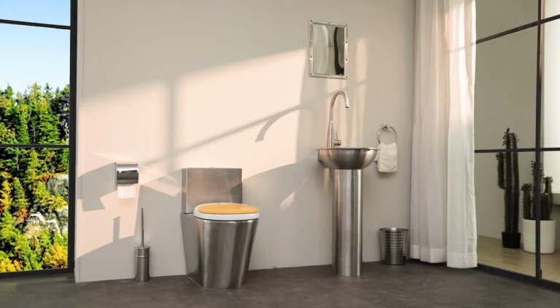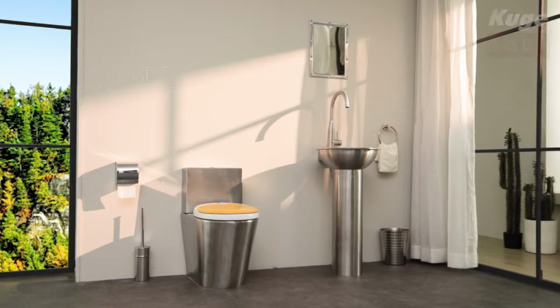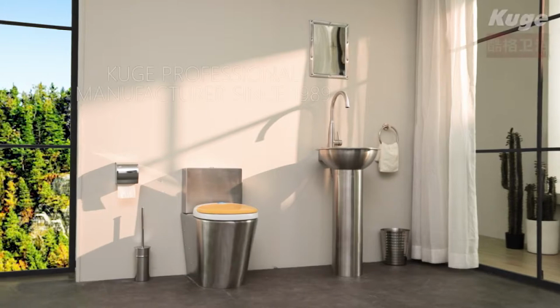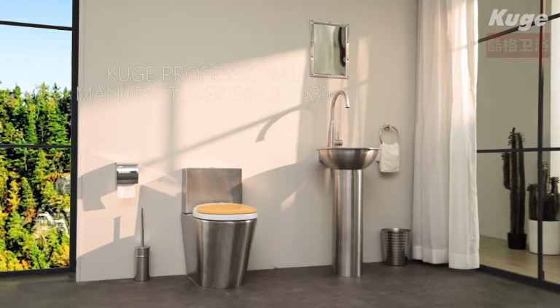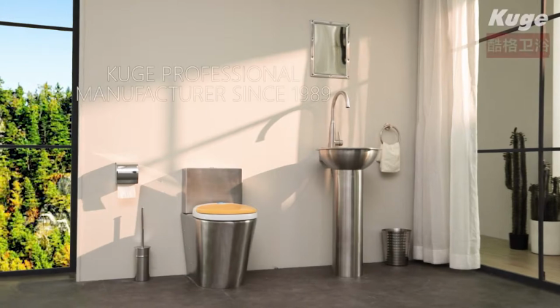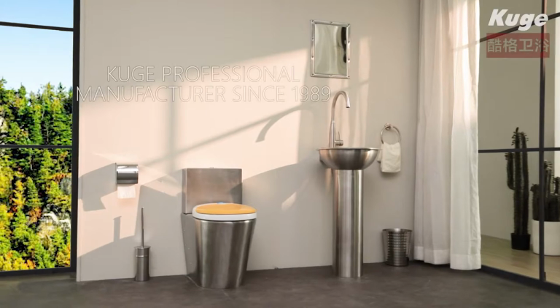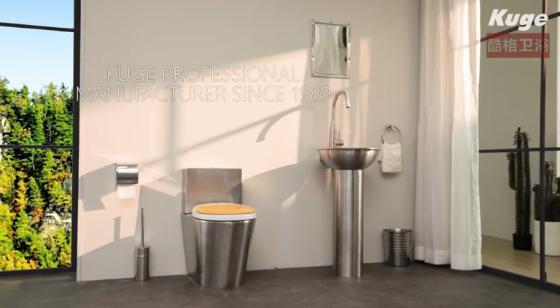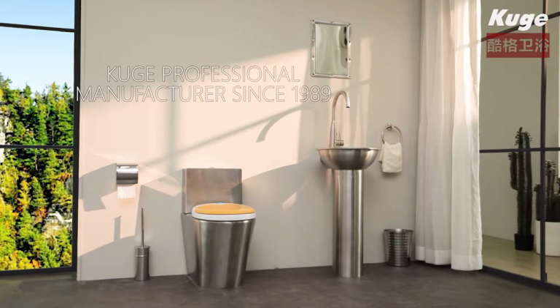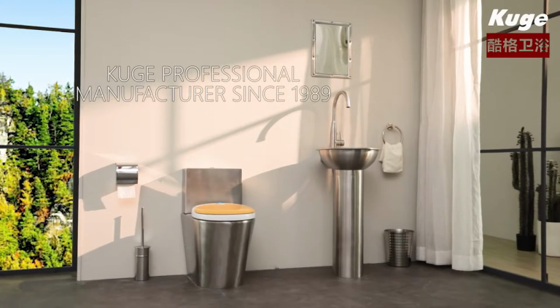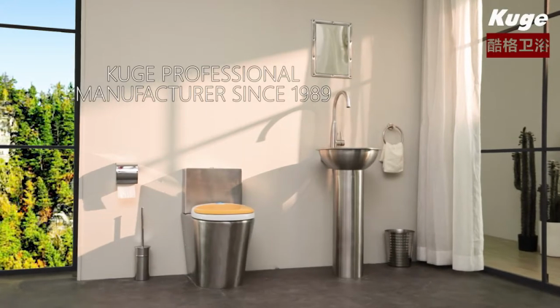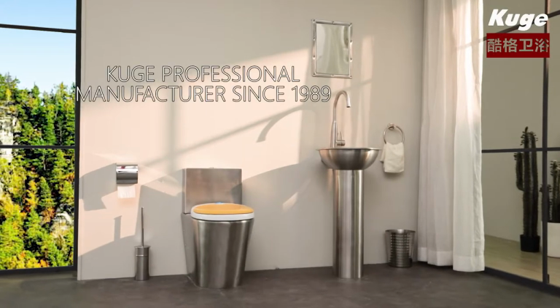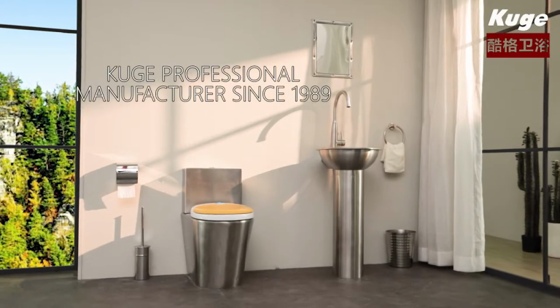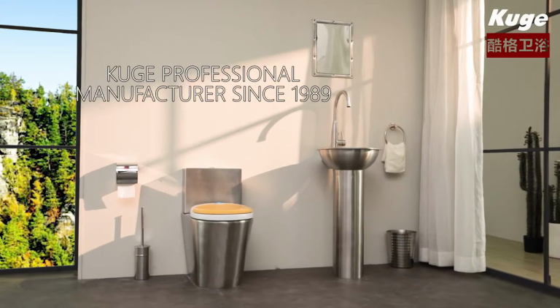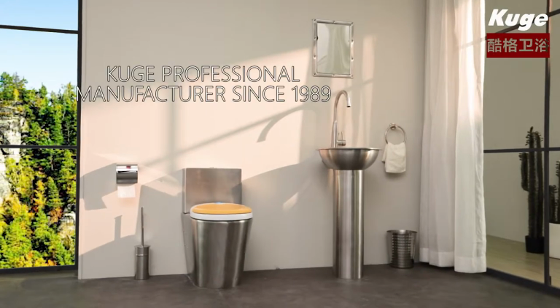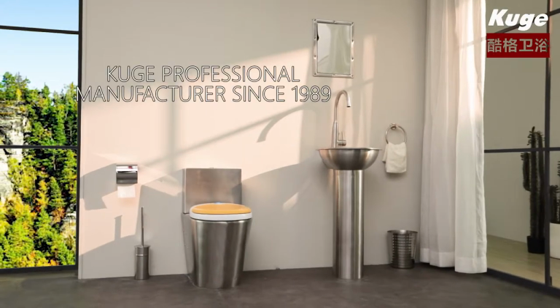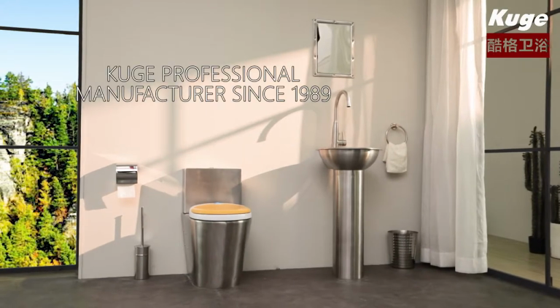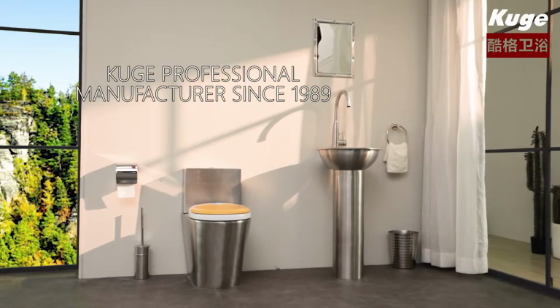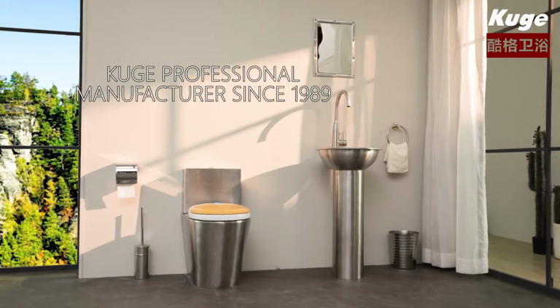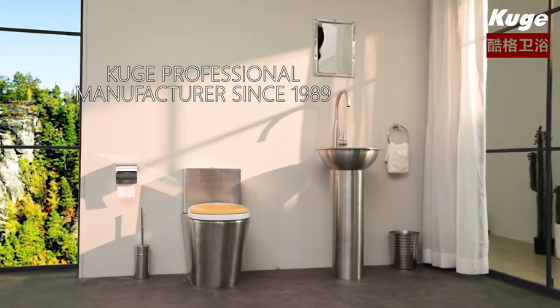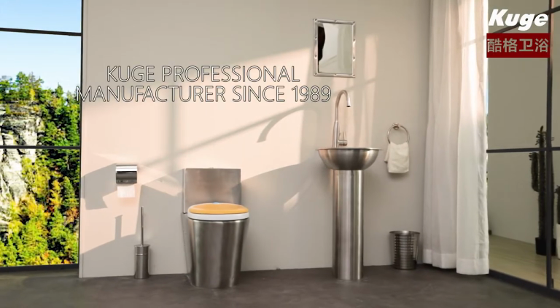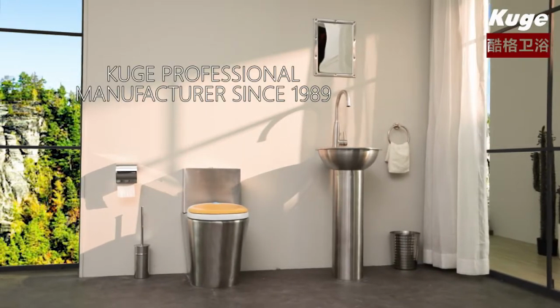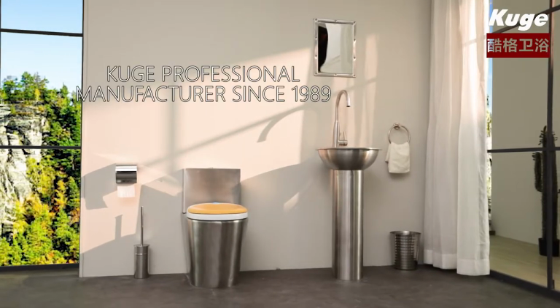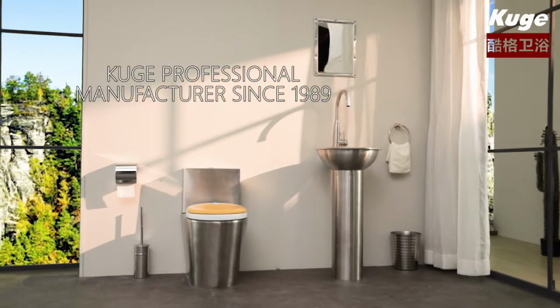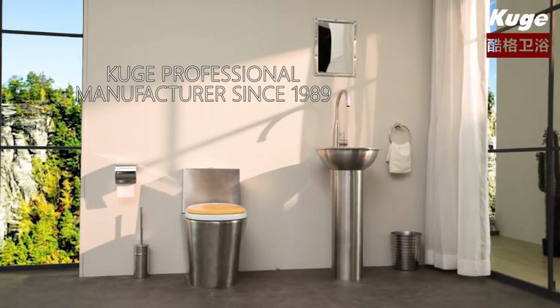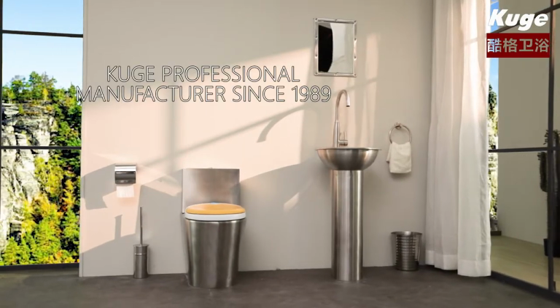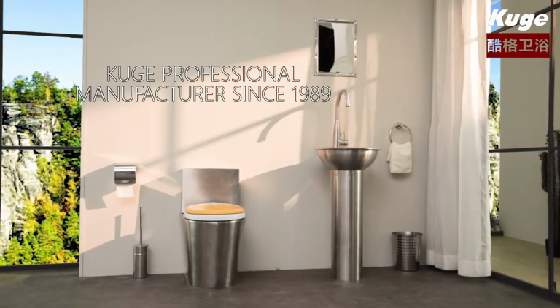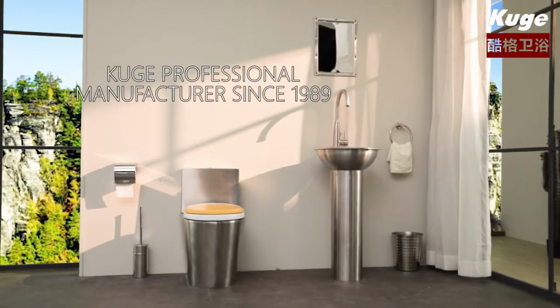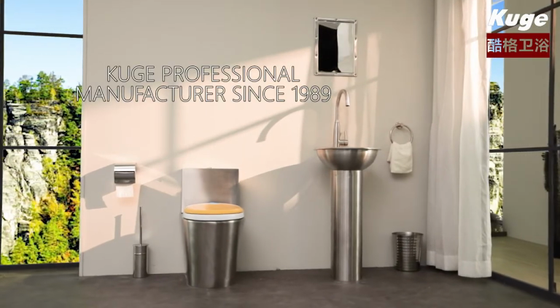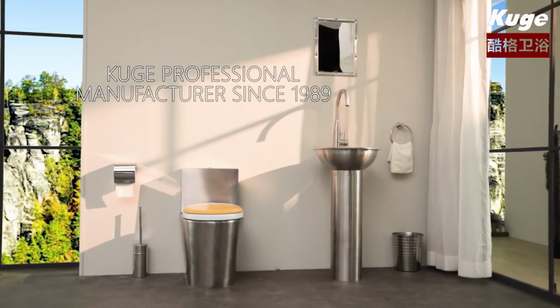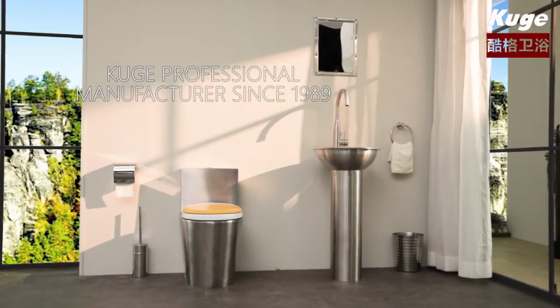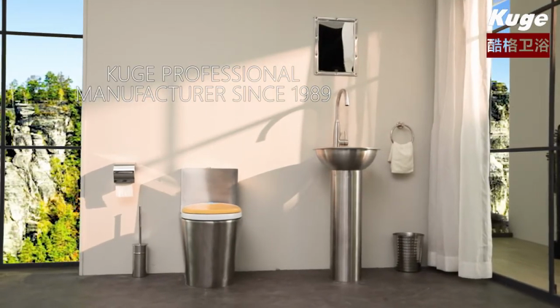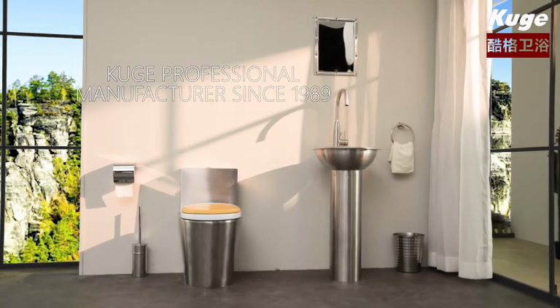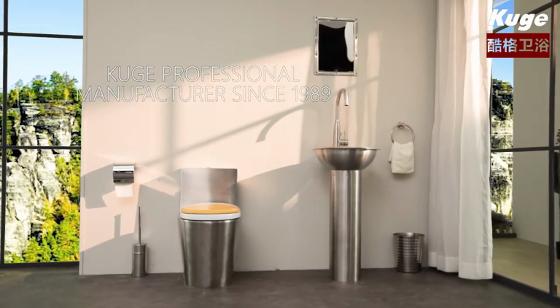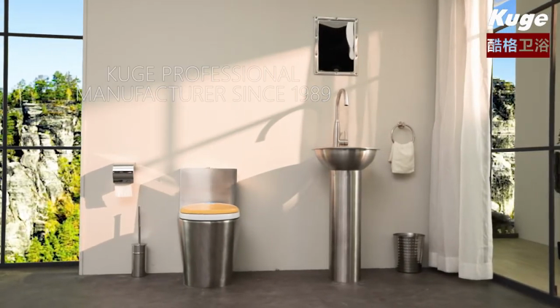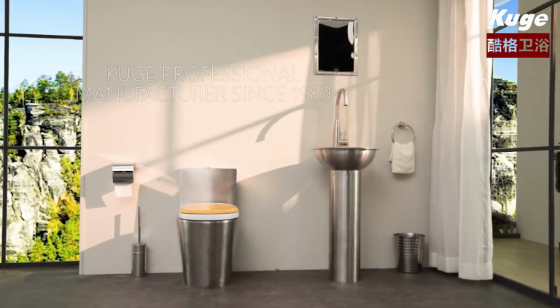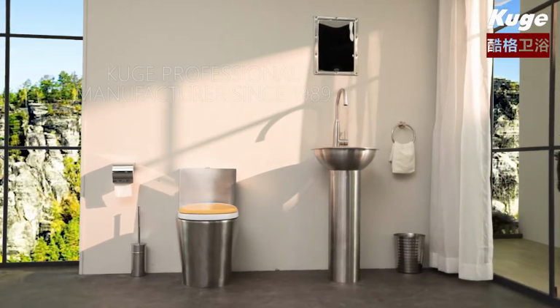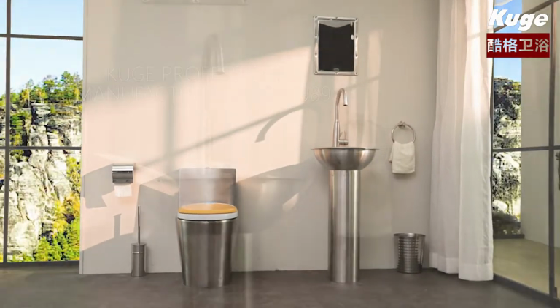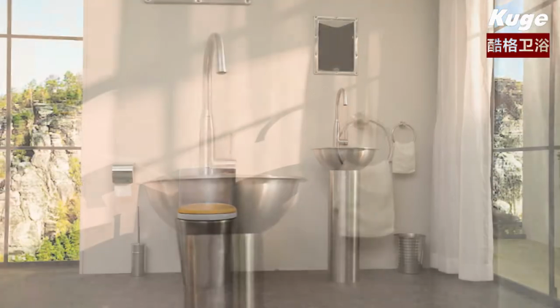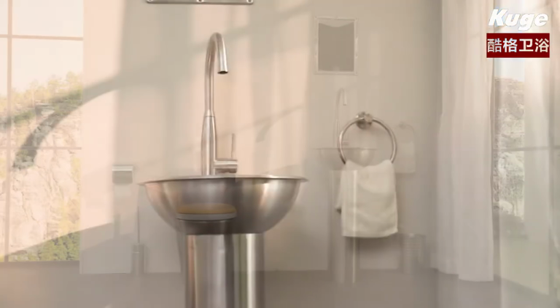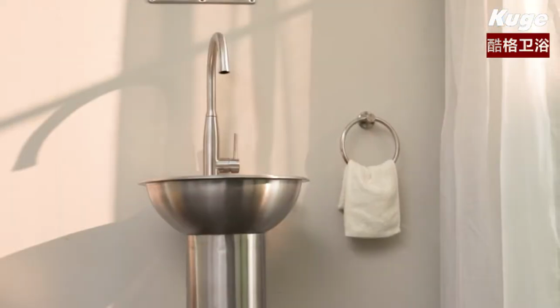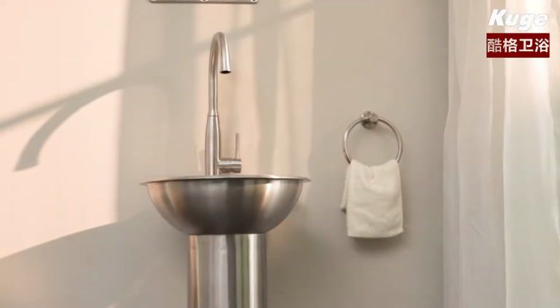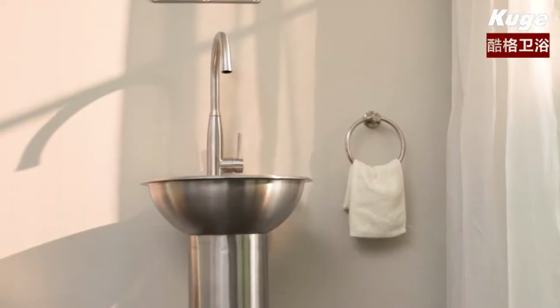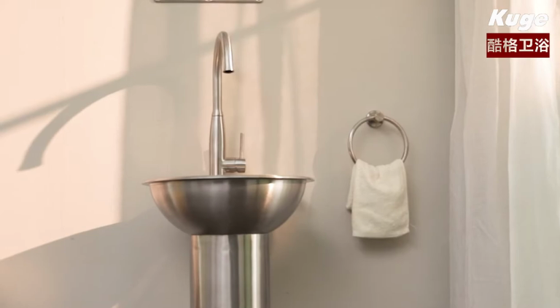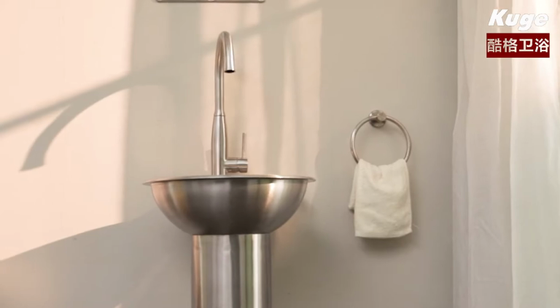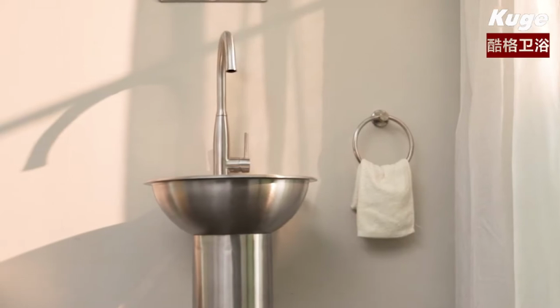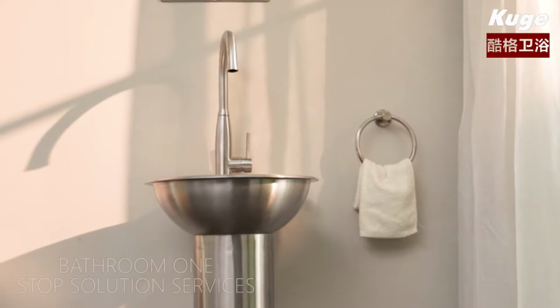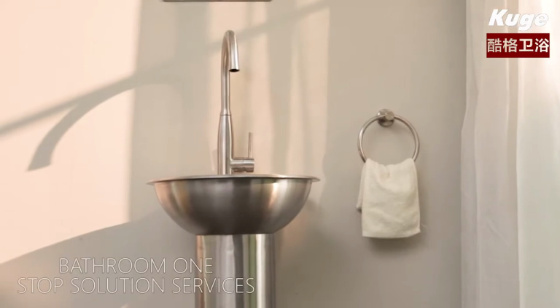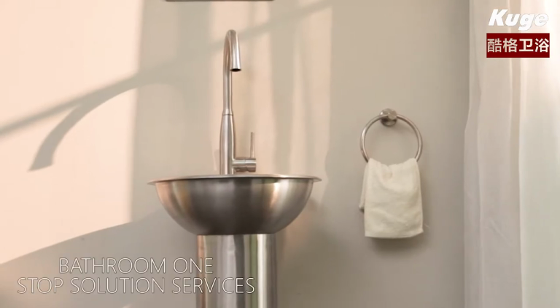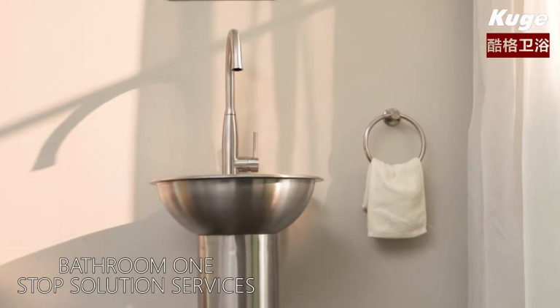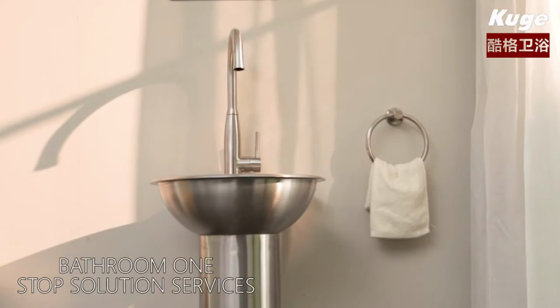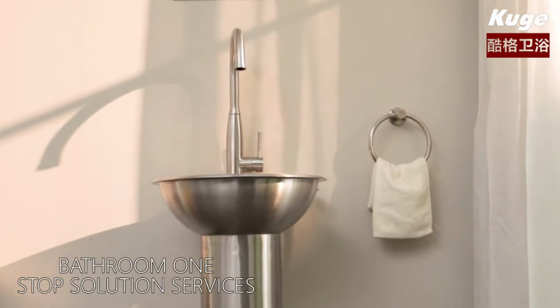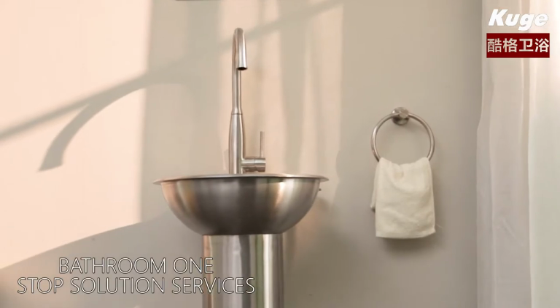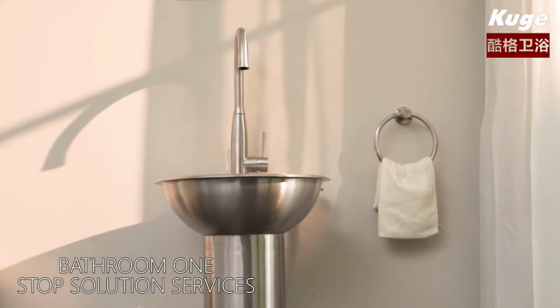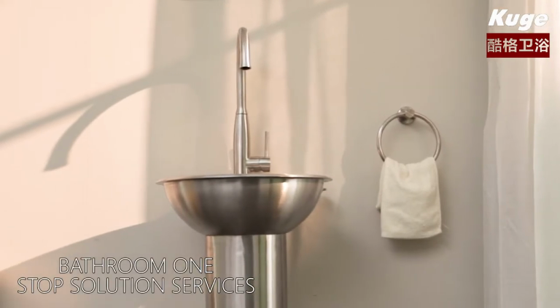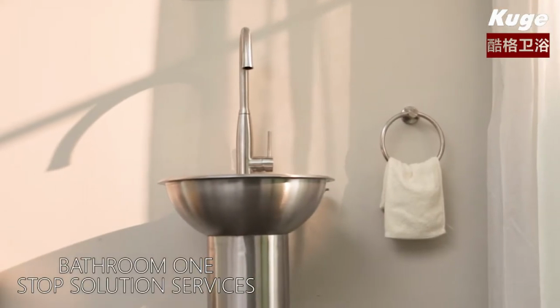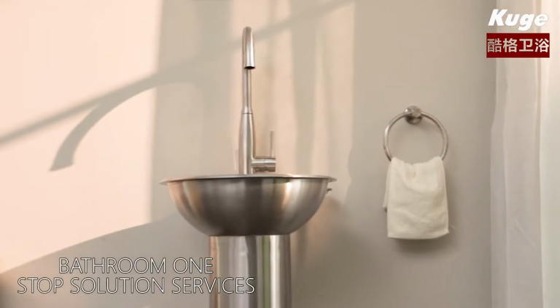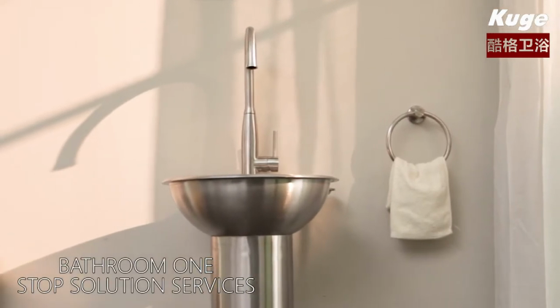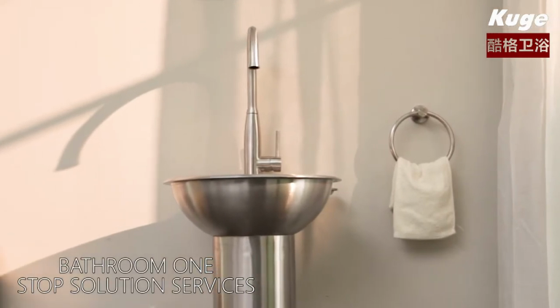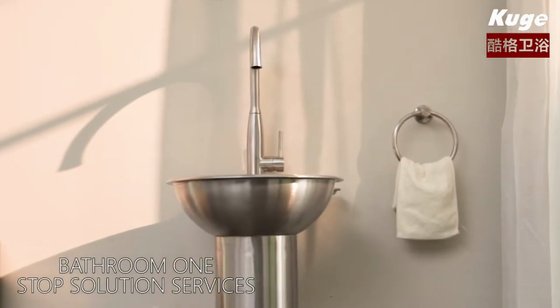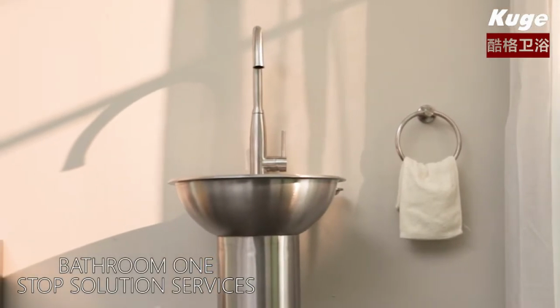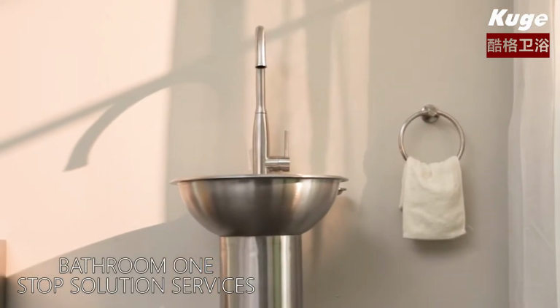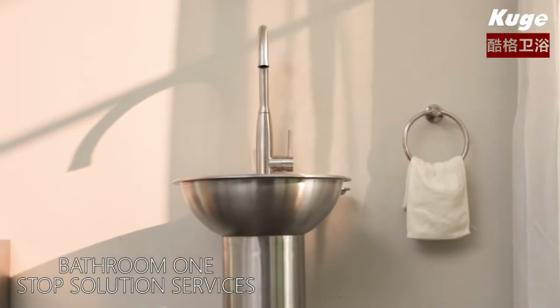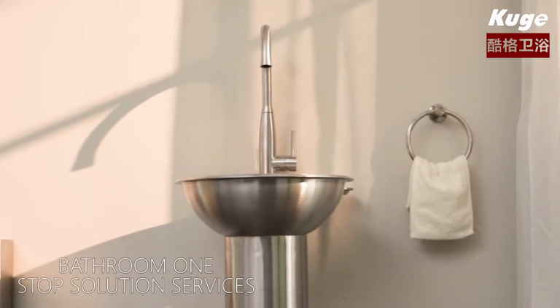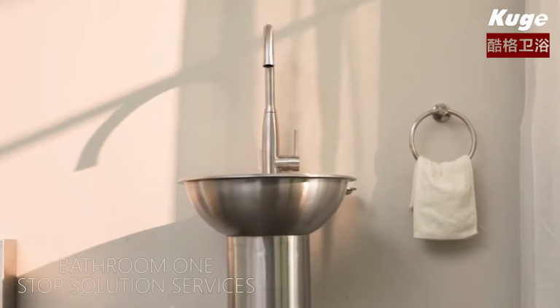Huge professional manufacturer since 1989. Bathroom one-stop solution services.